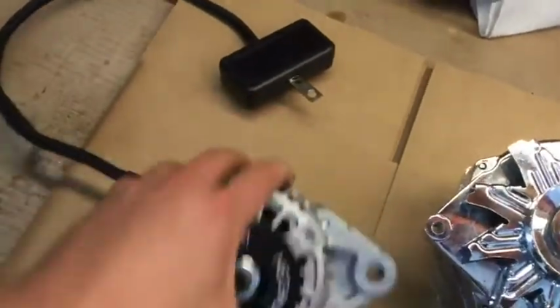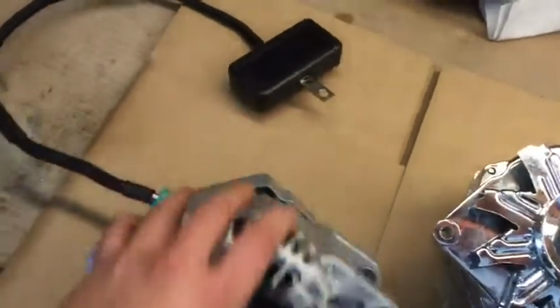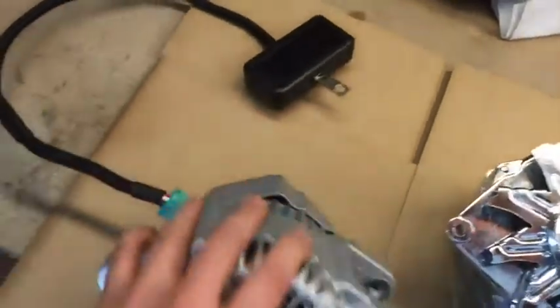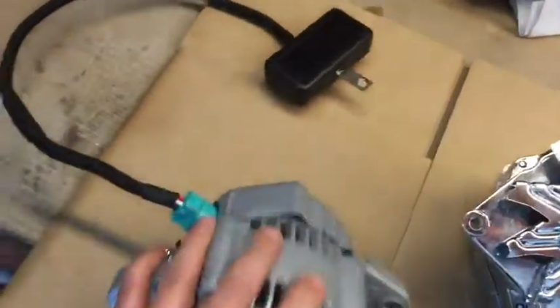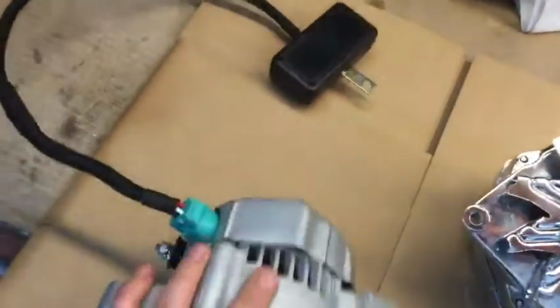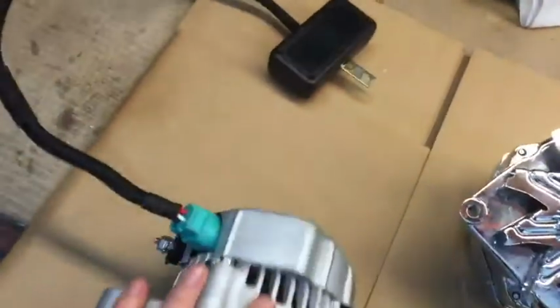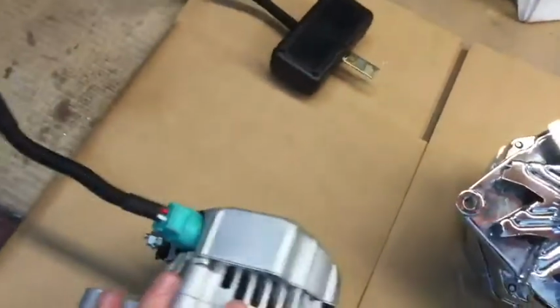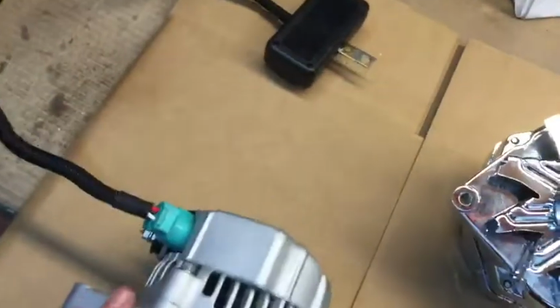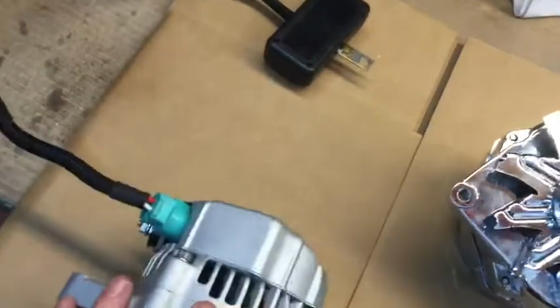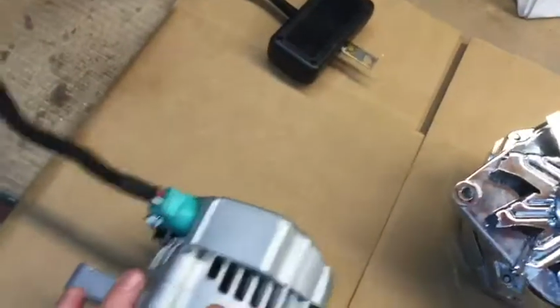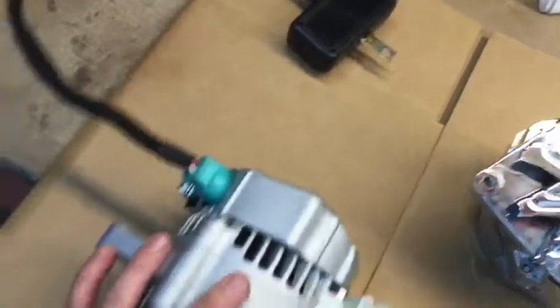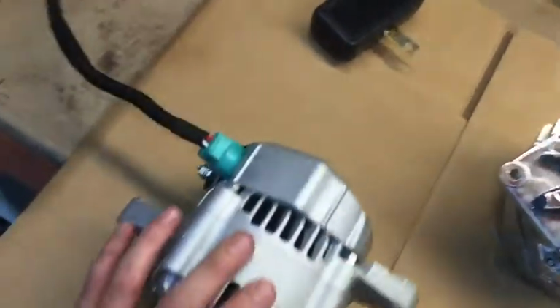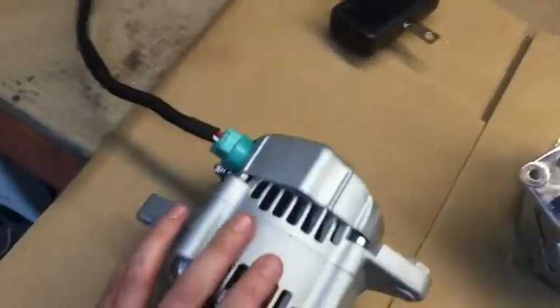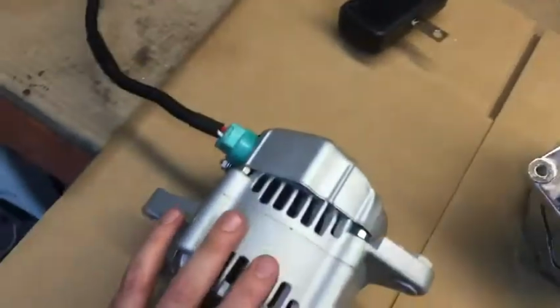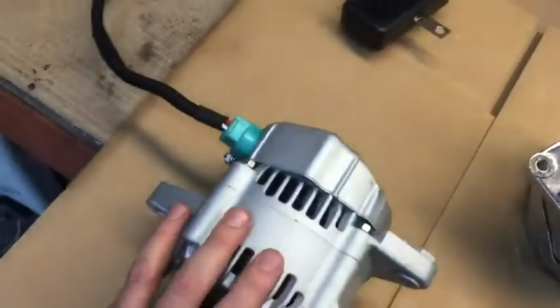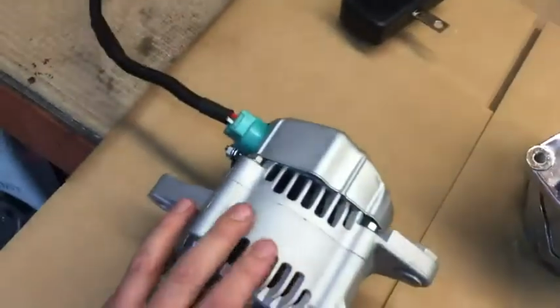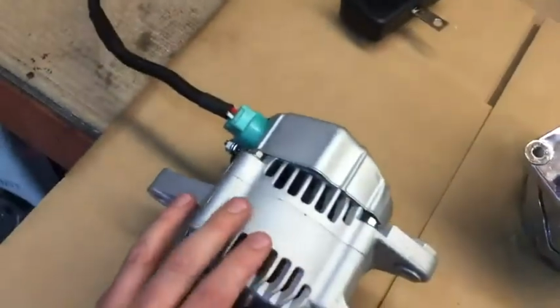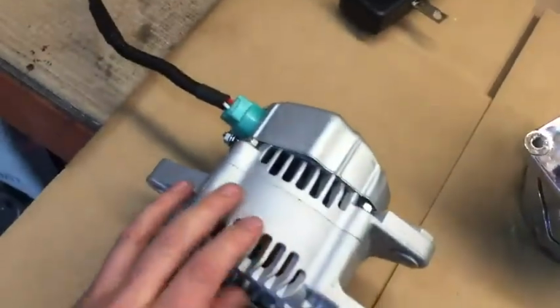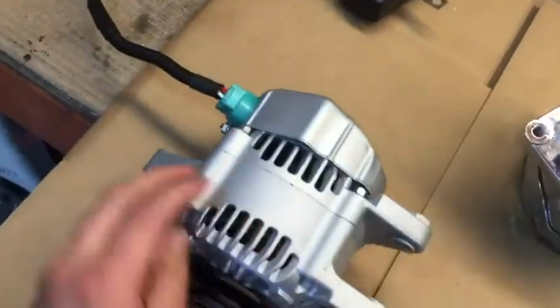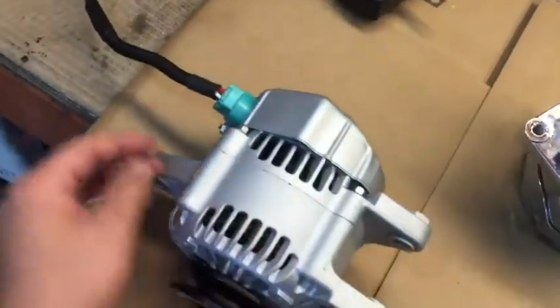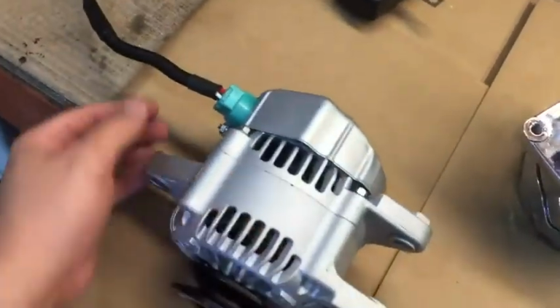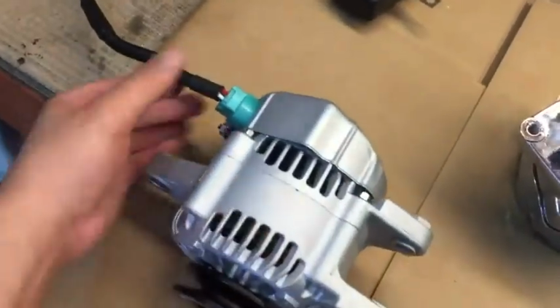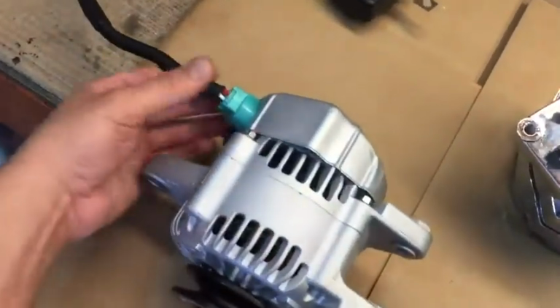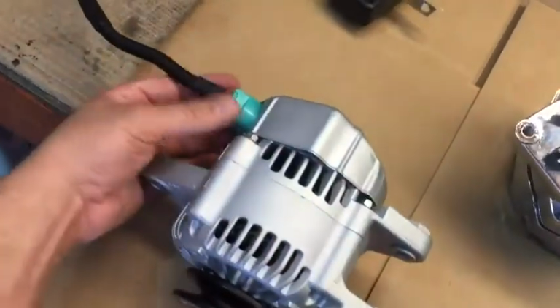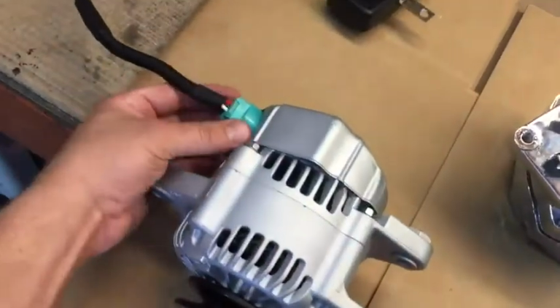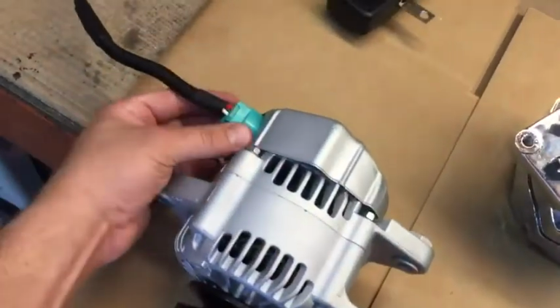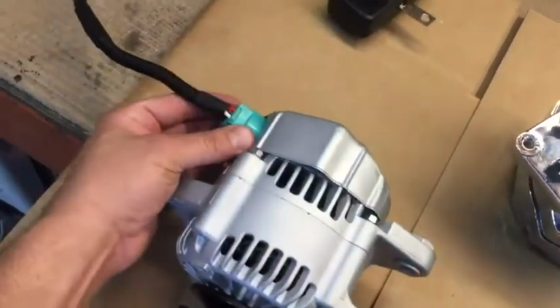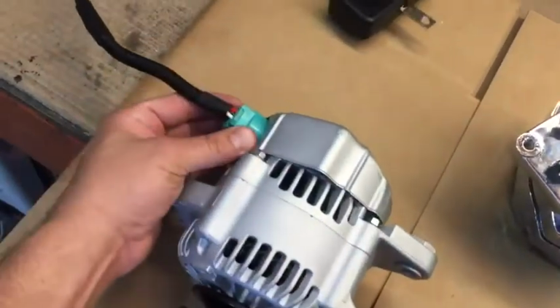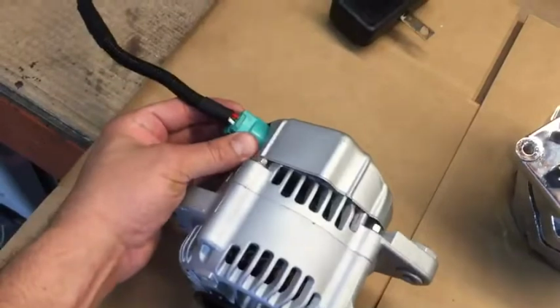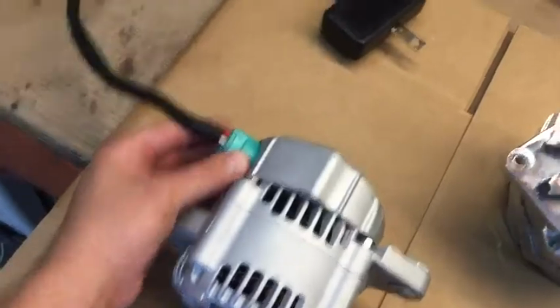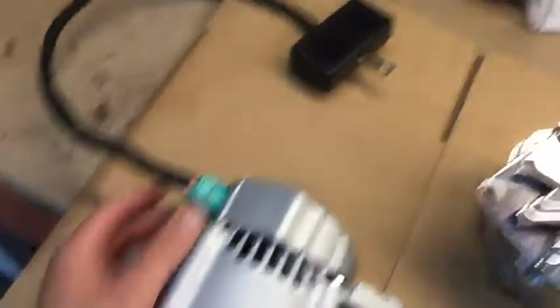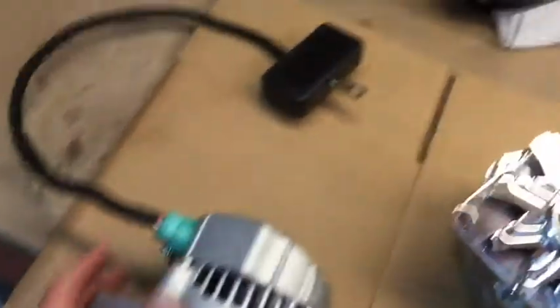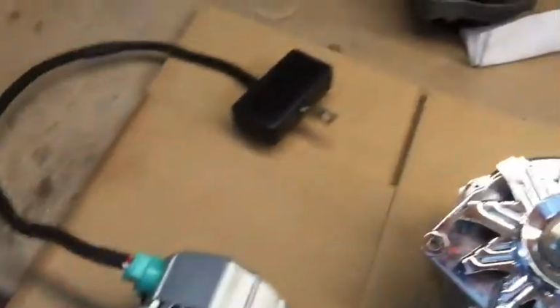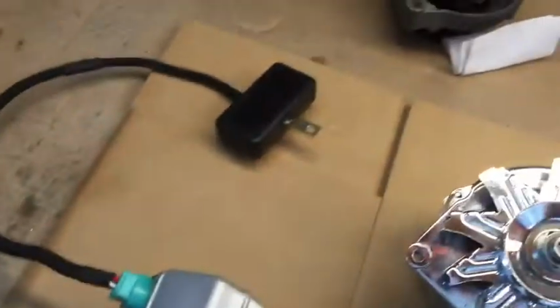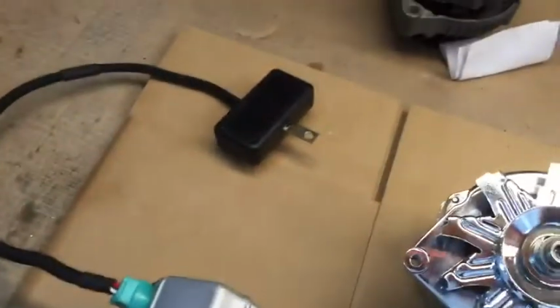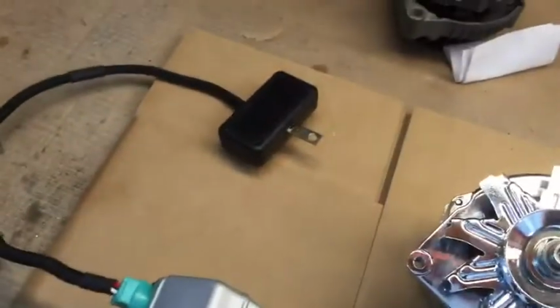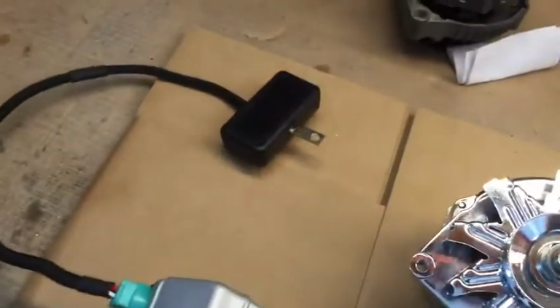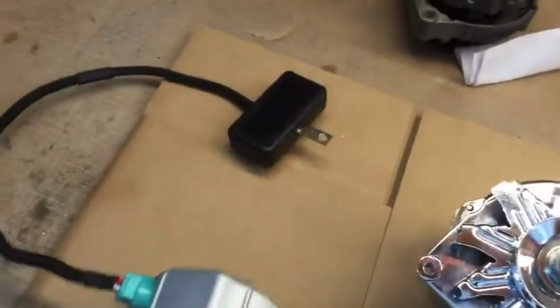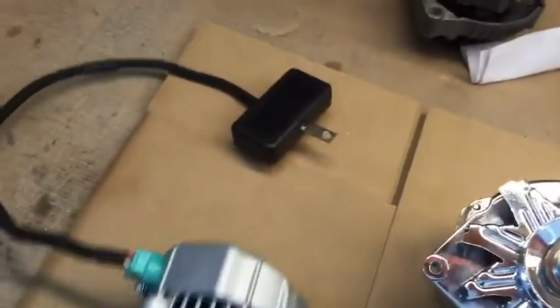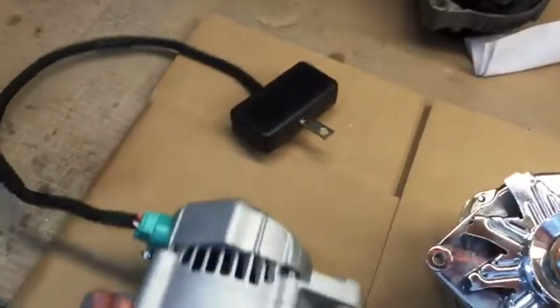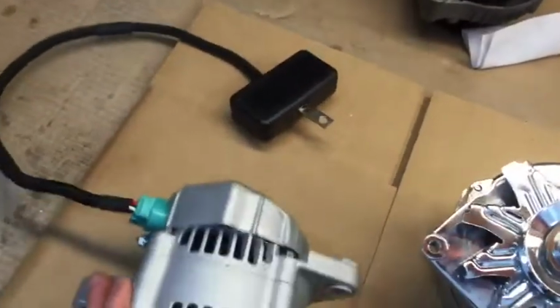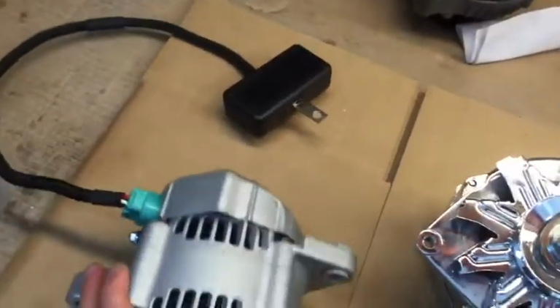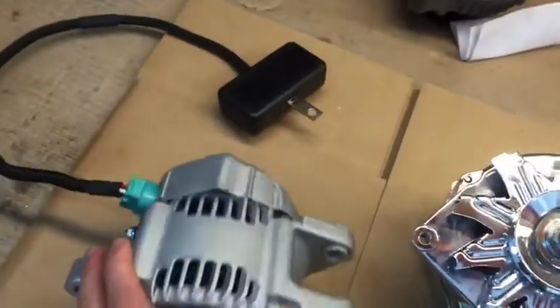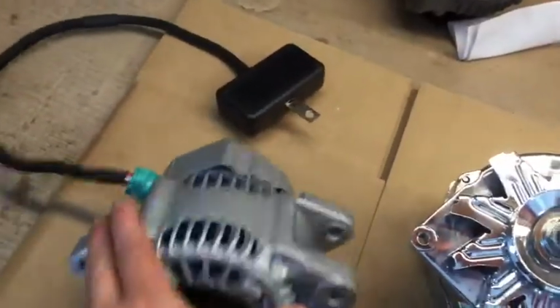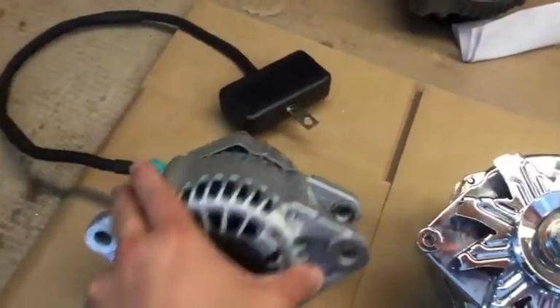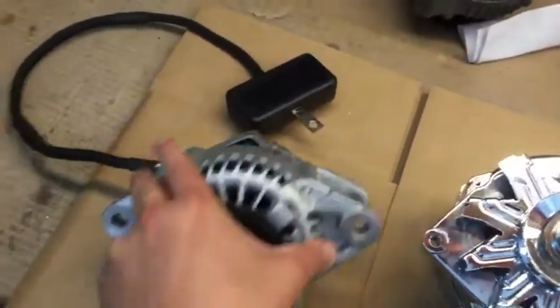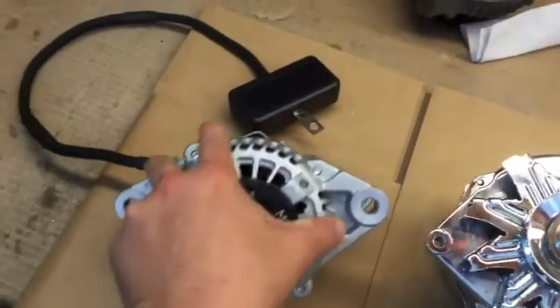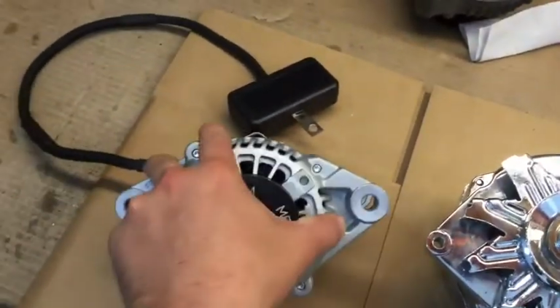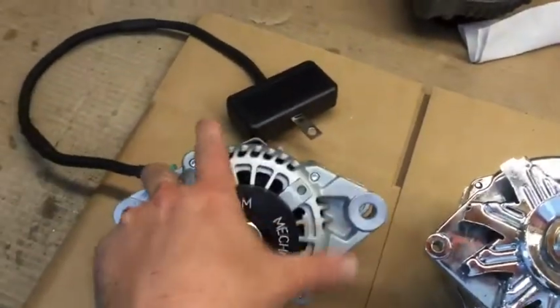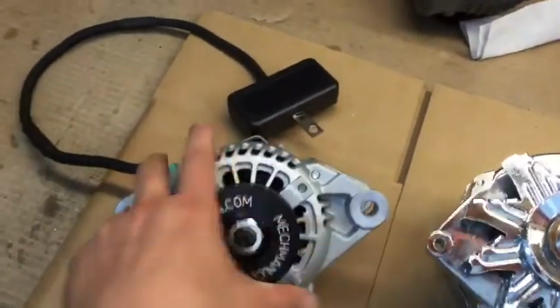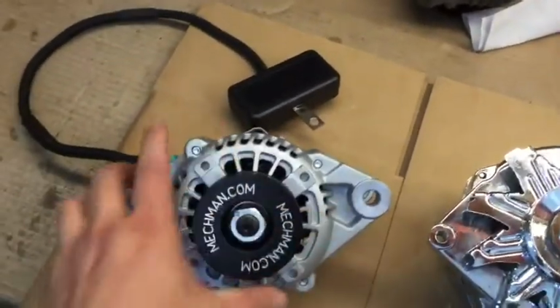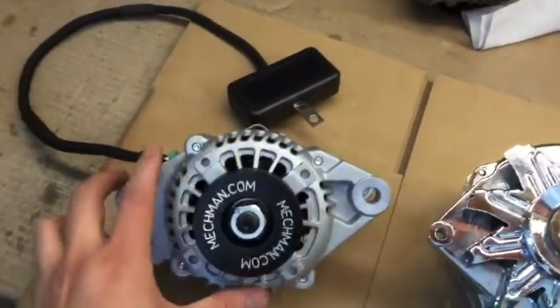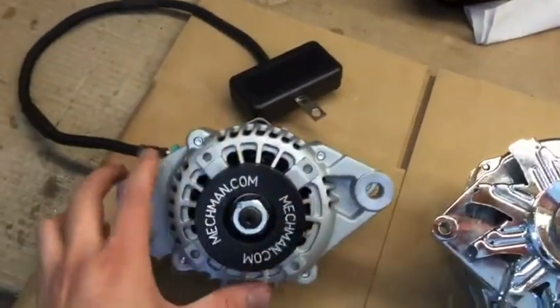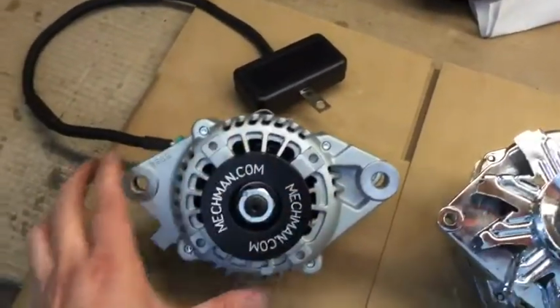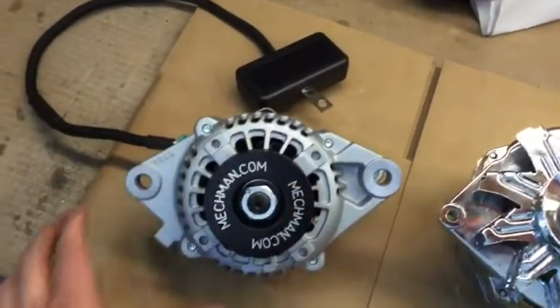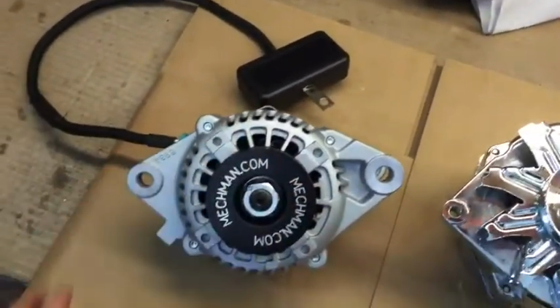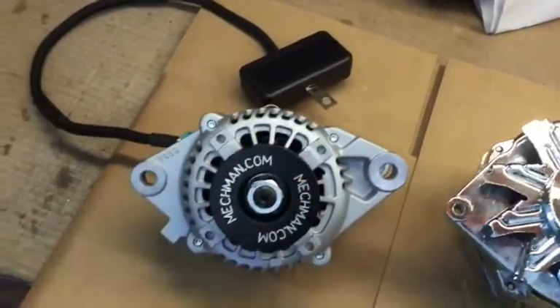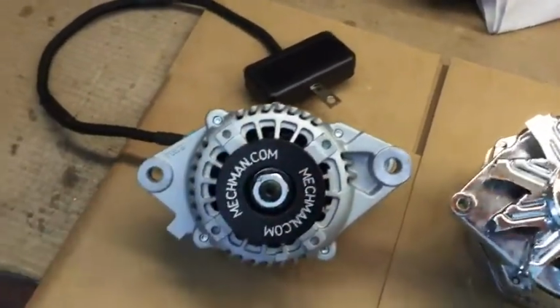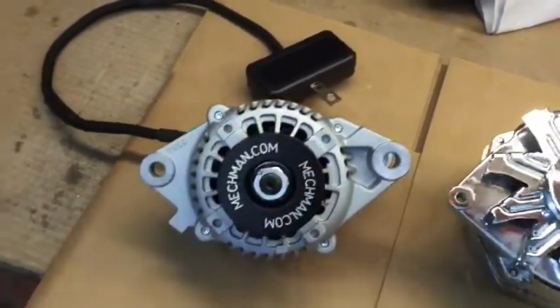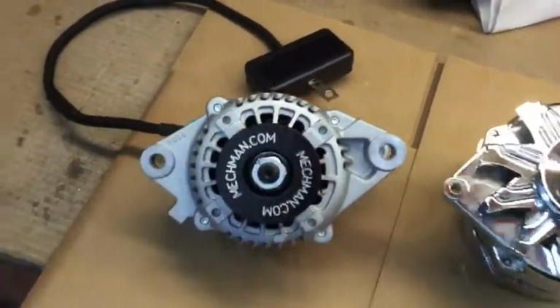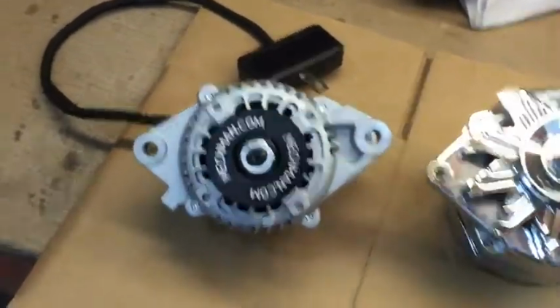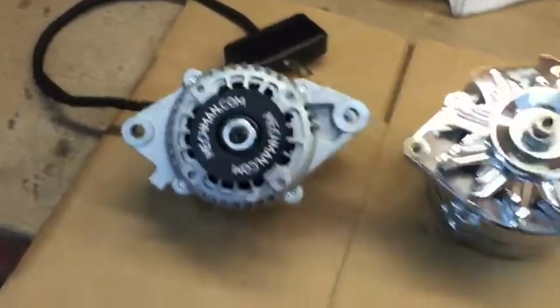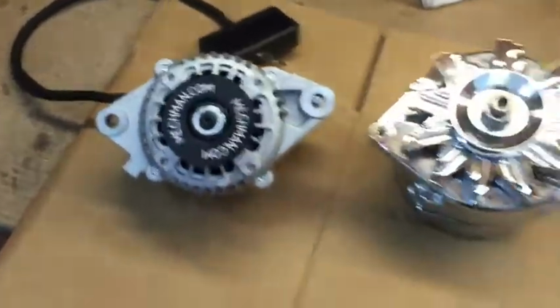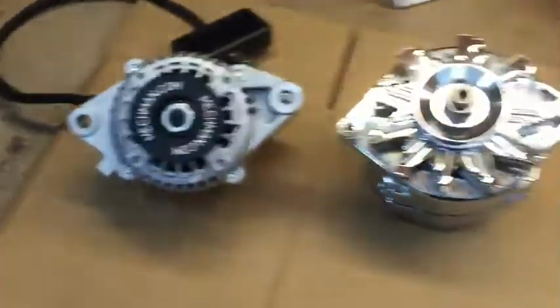Also, if you do have a regulator failure, heaven forbid, you can just unplug it and plug in a new one for quick and easy service without having to take the alternator apart.